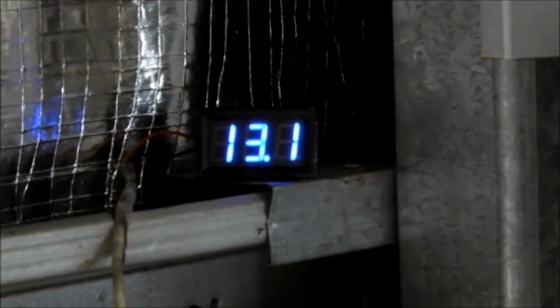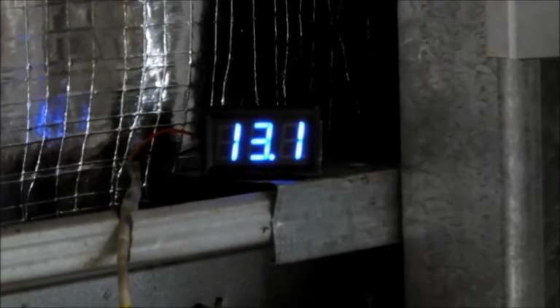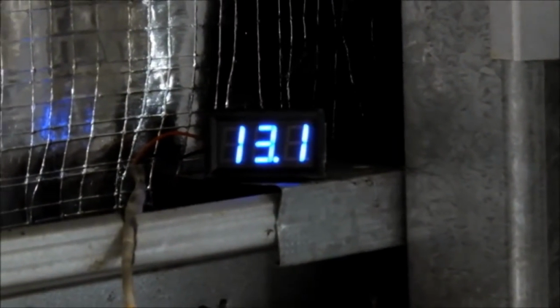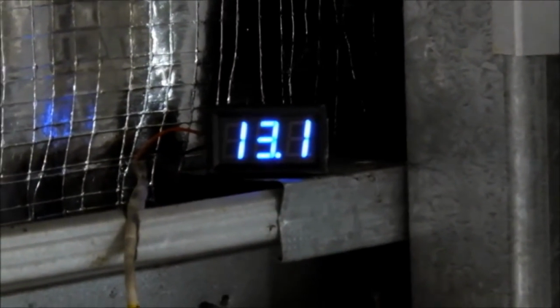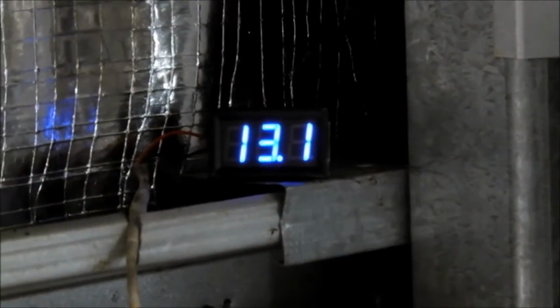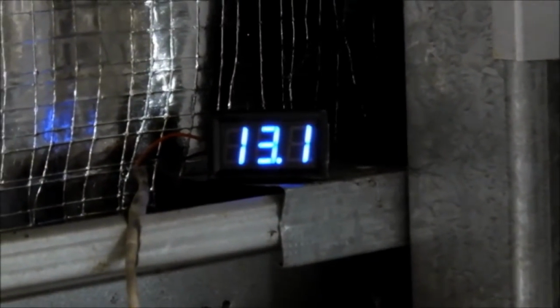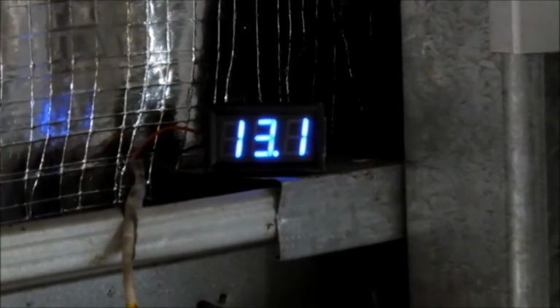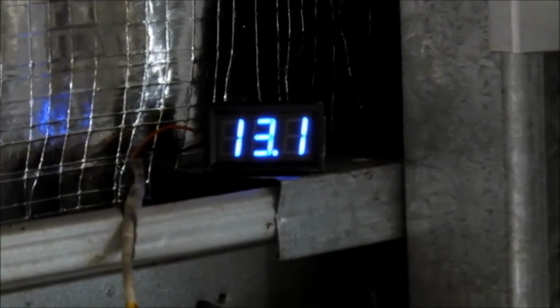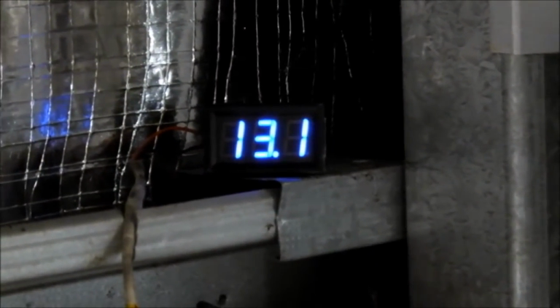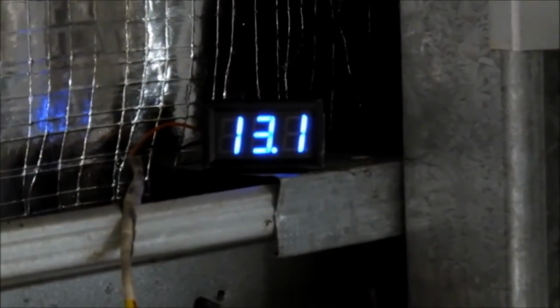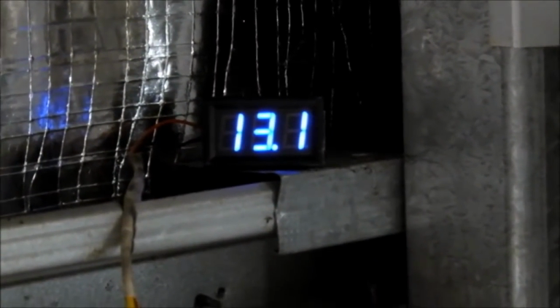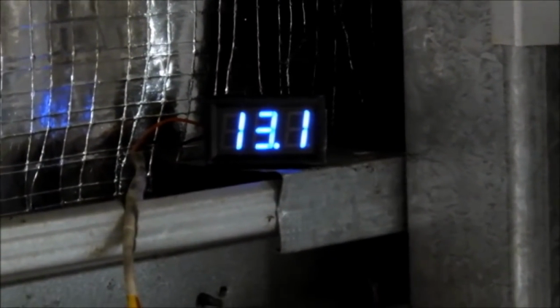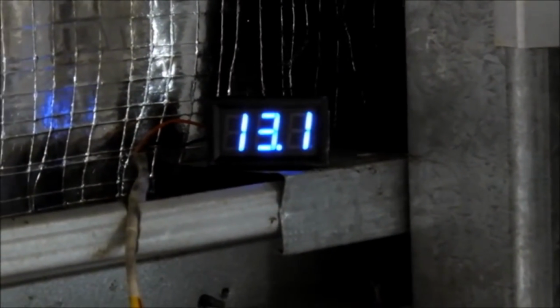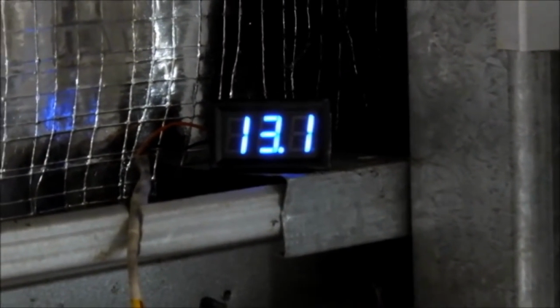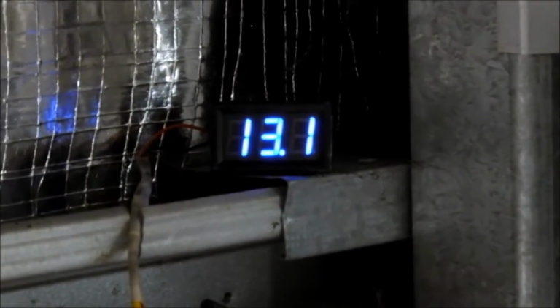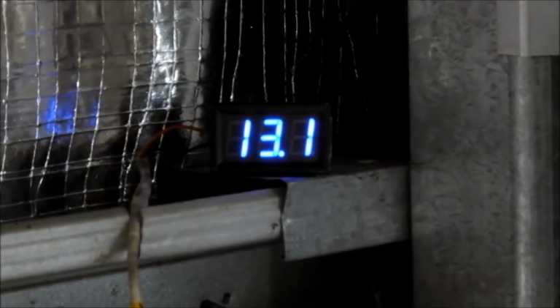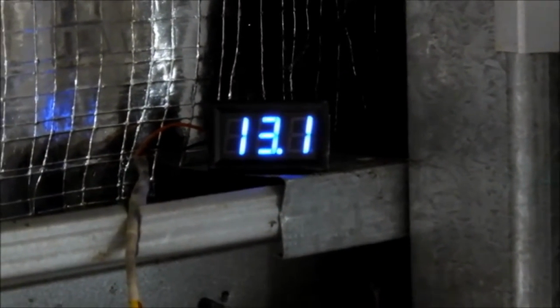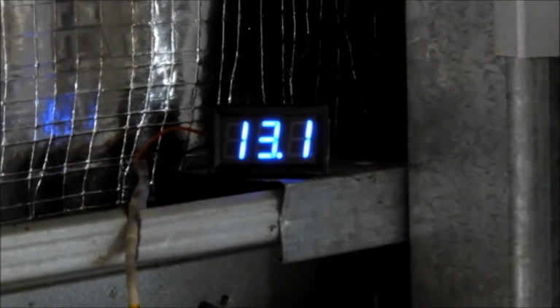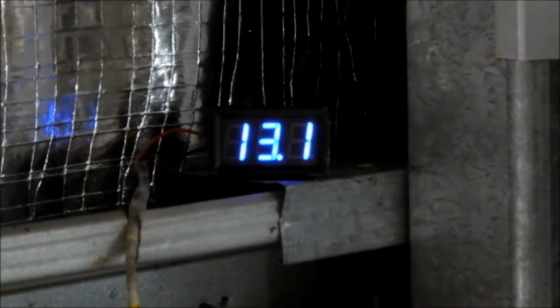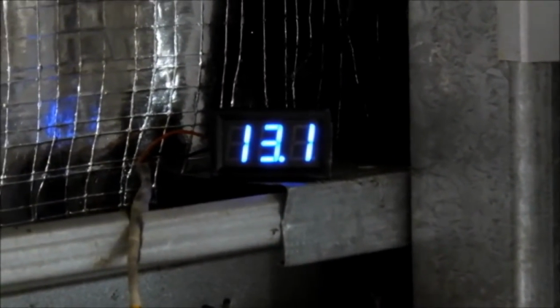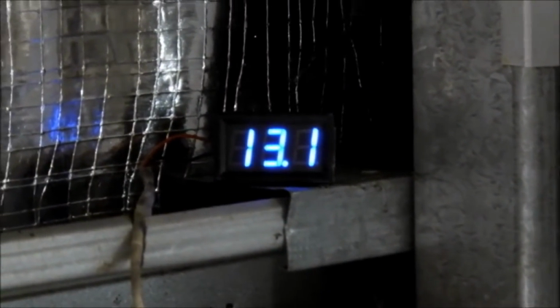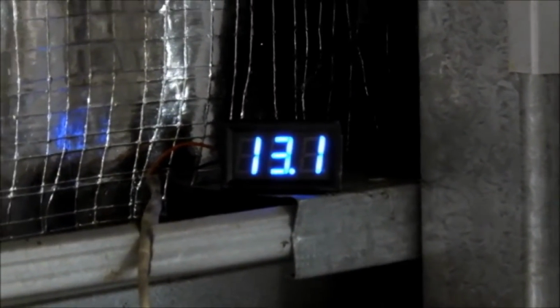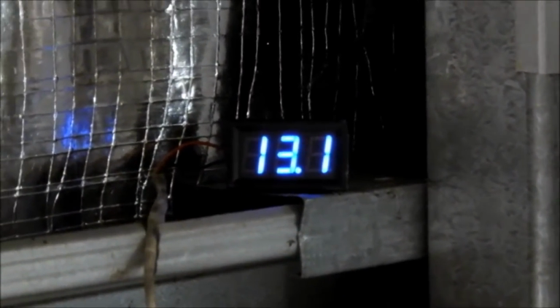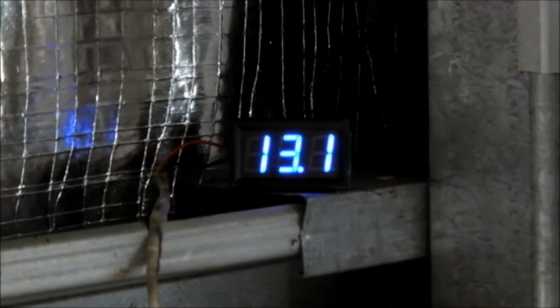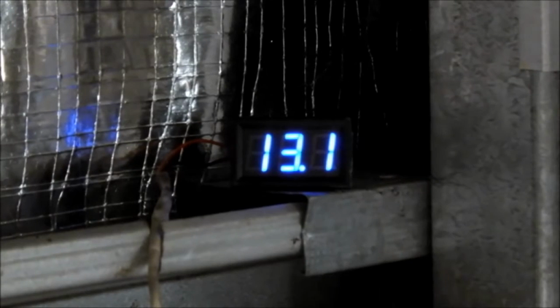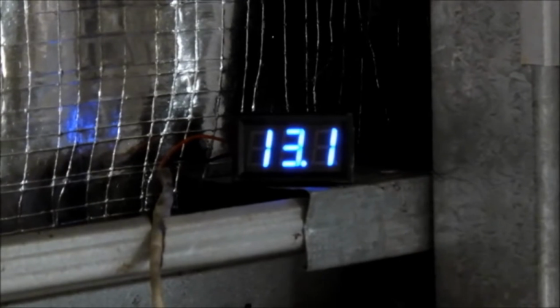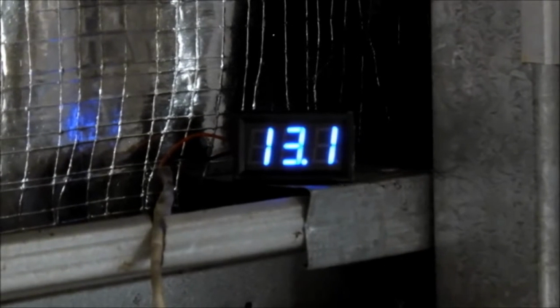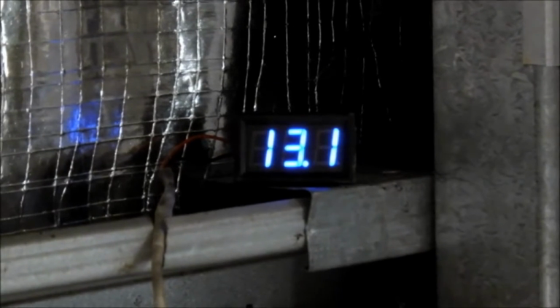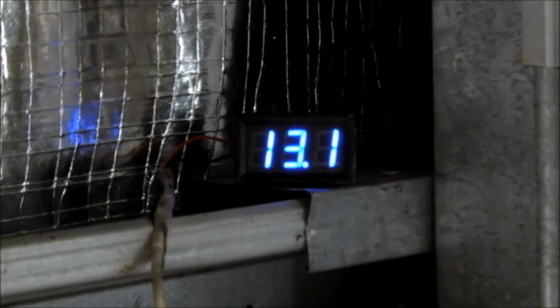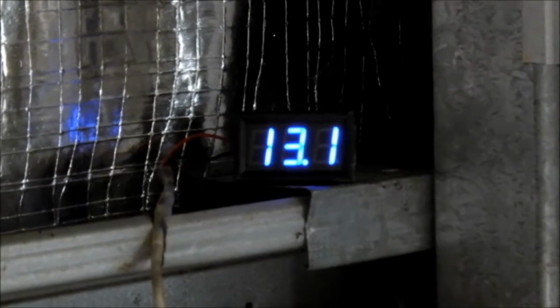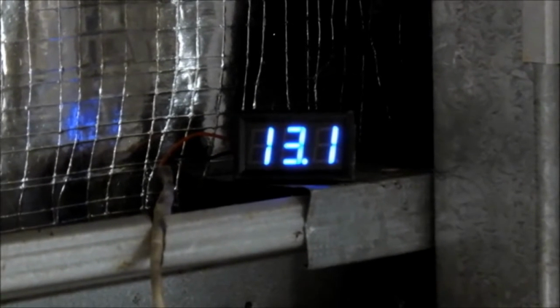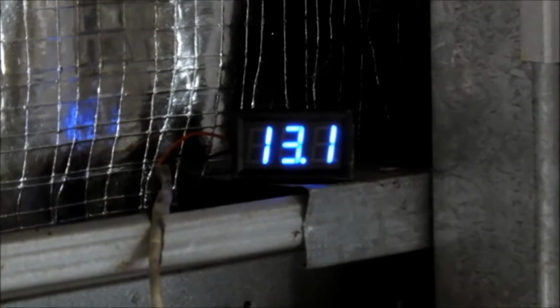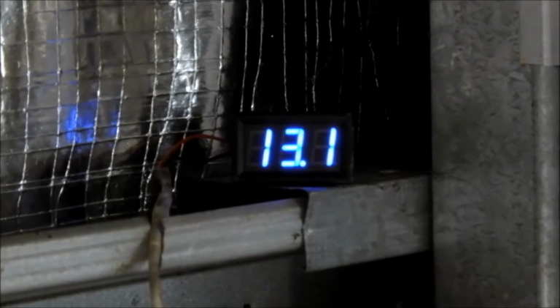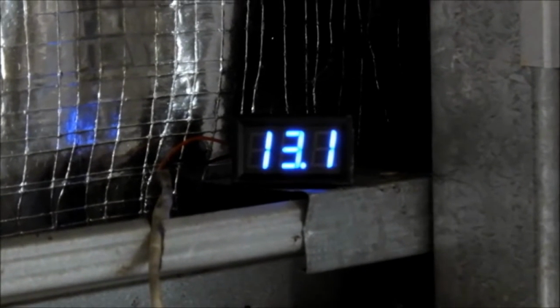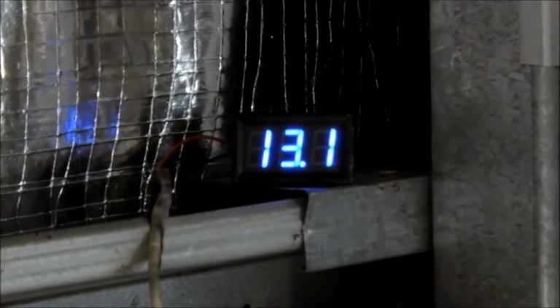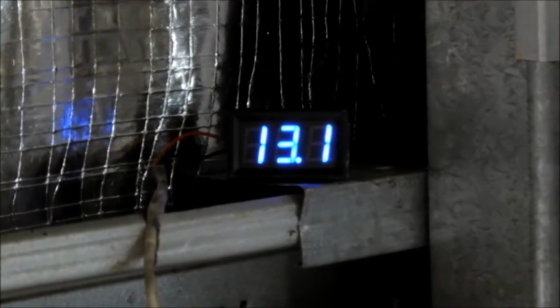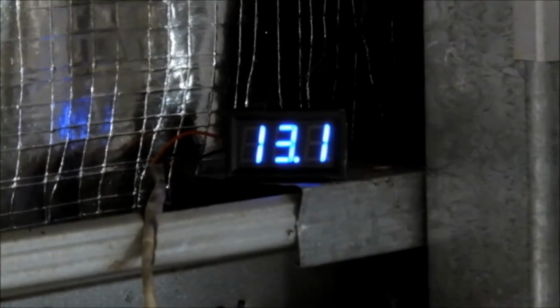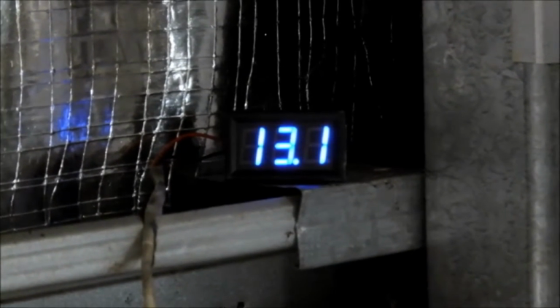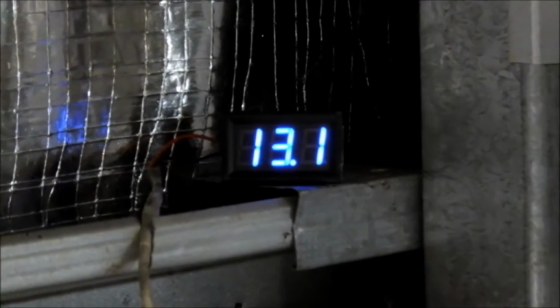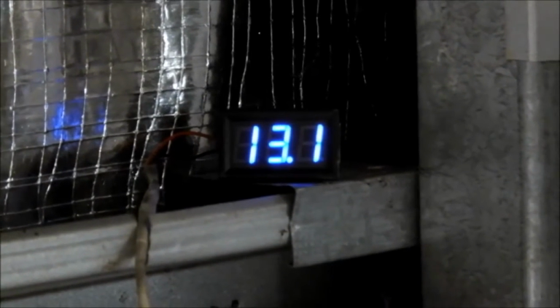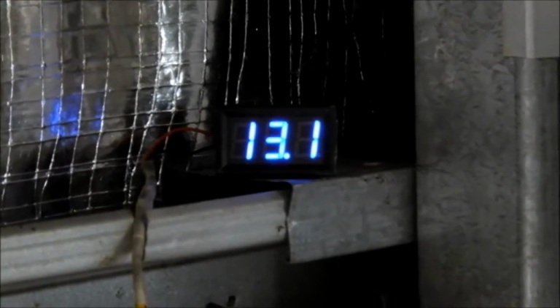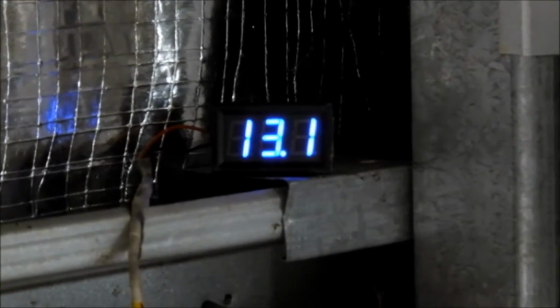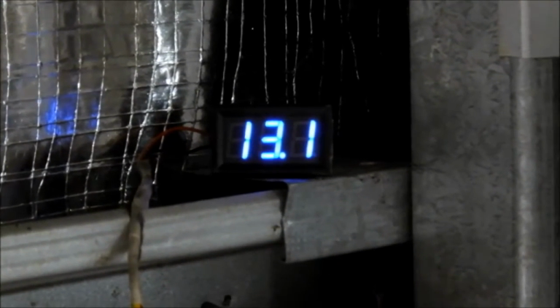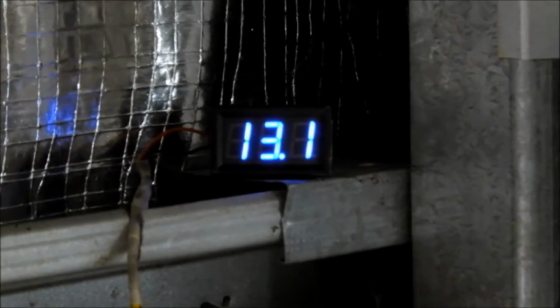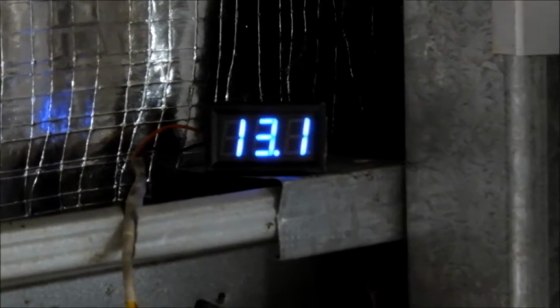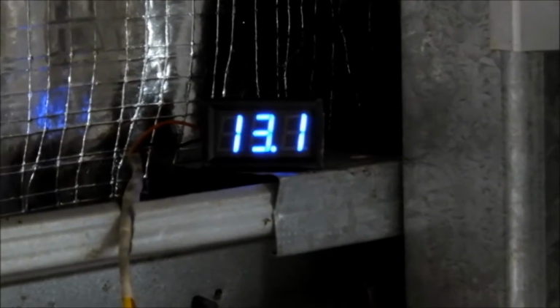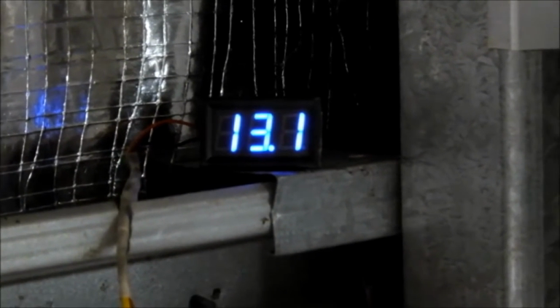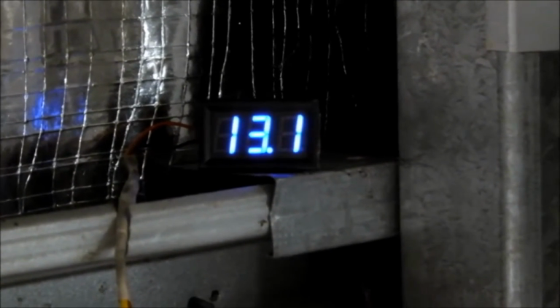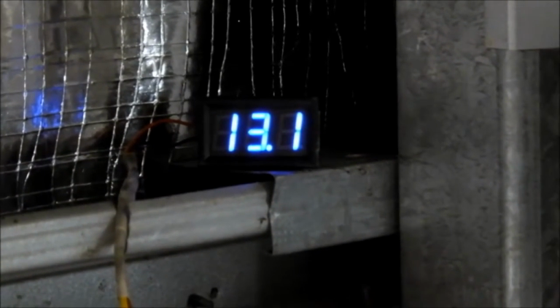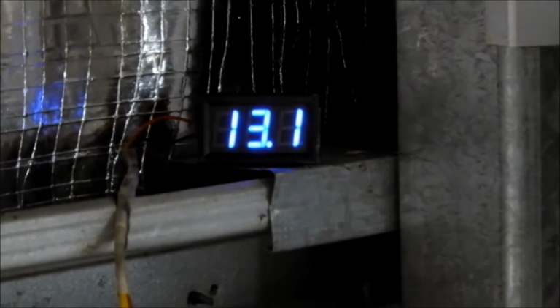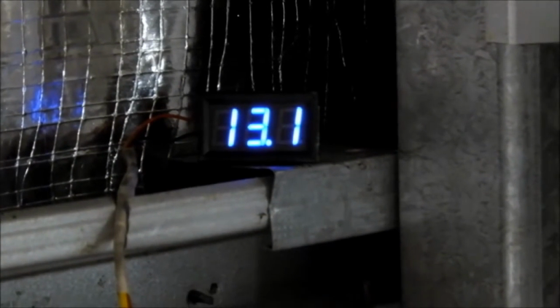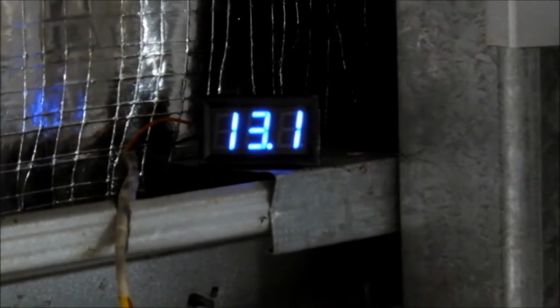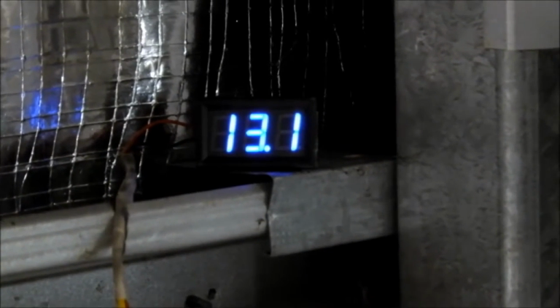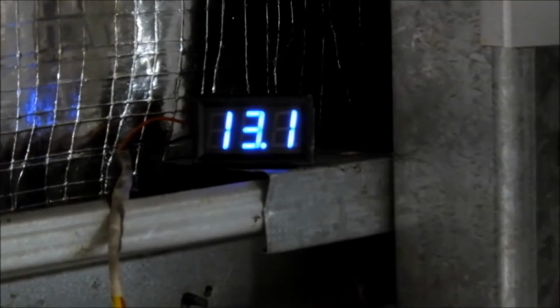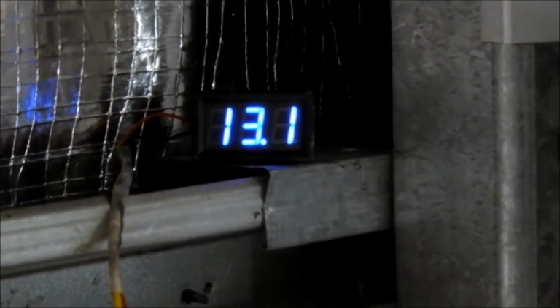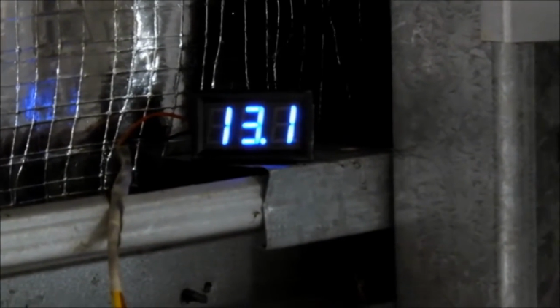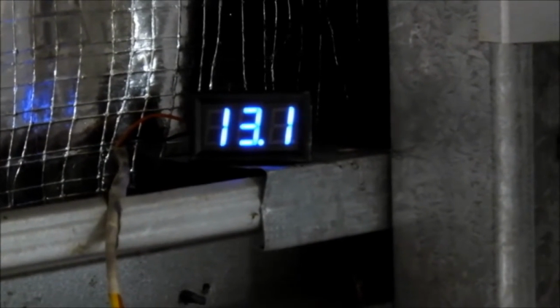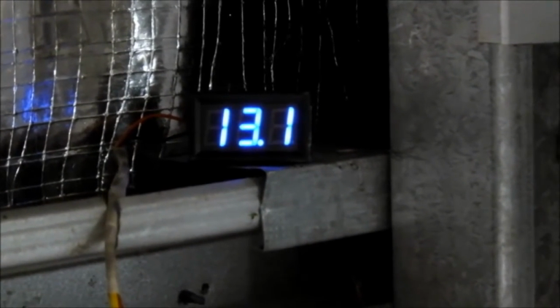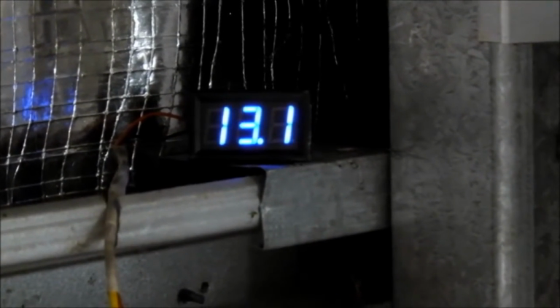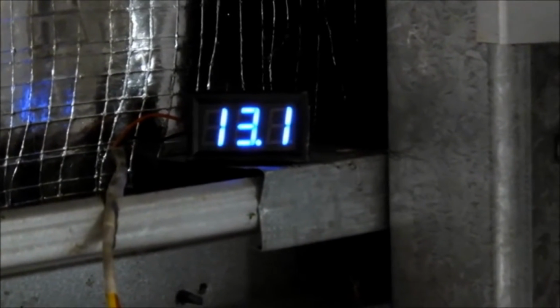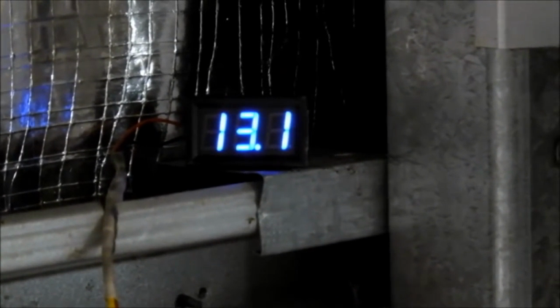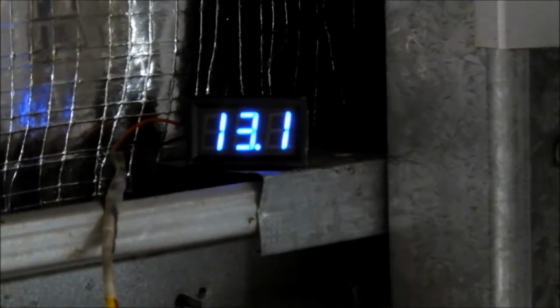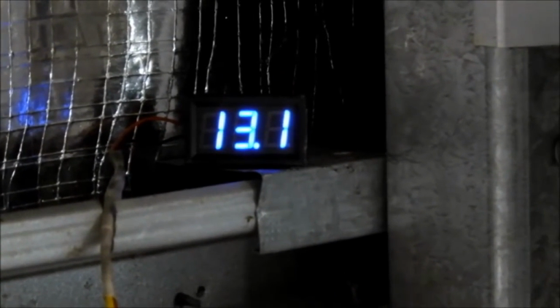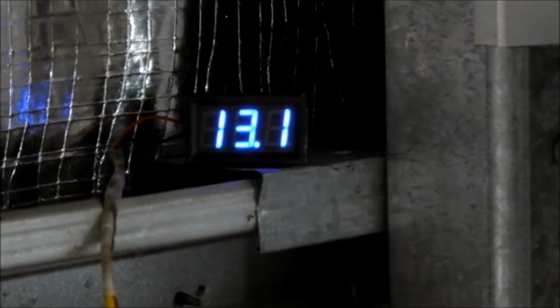Off the back of the inverter I've just got a cheap LED voltmeter, so they can see what the volts are doing.